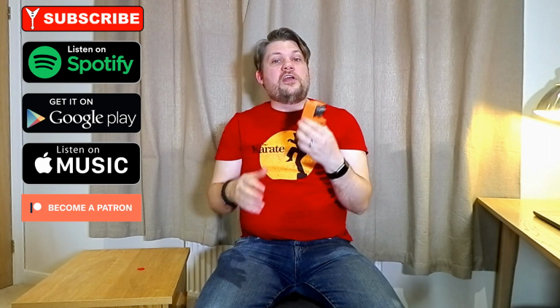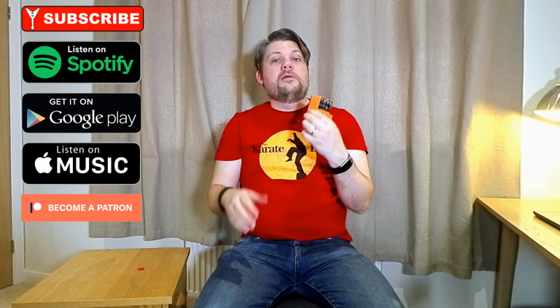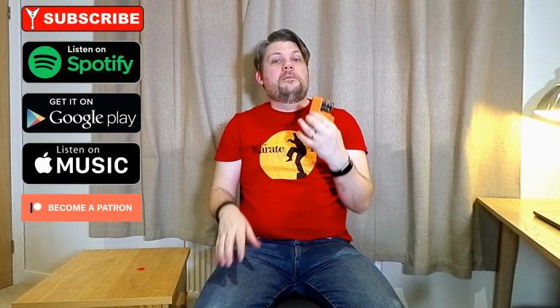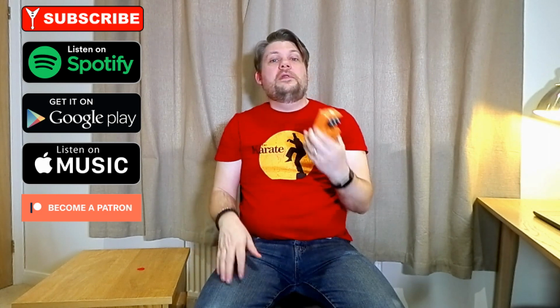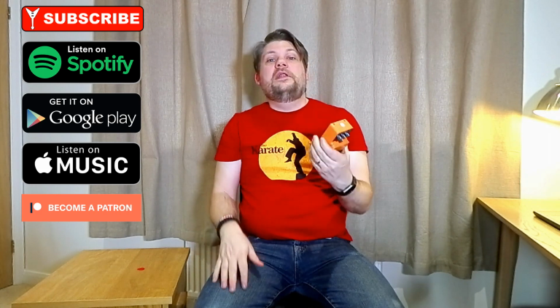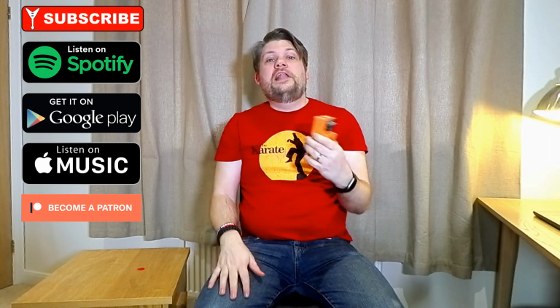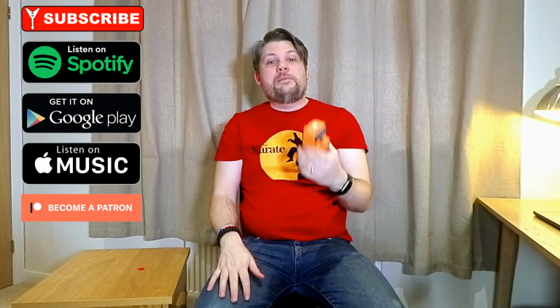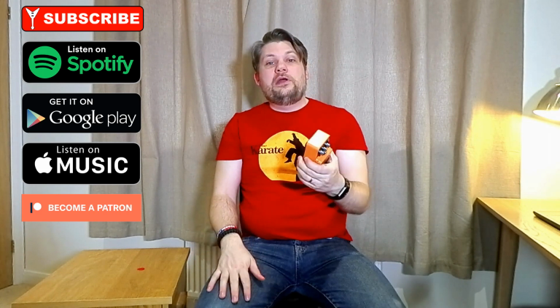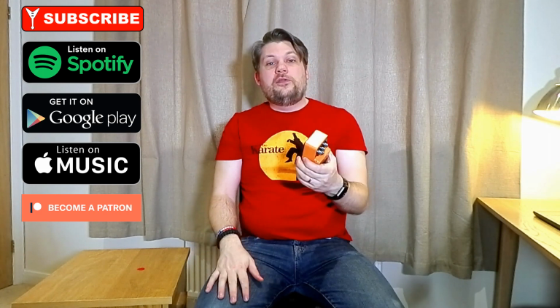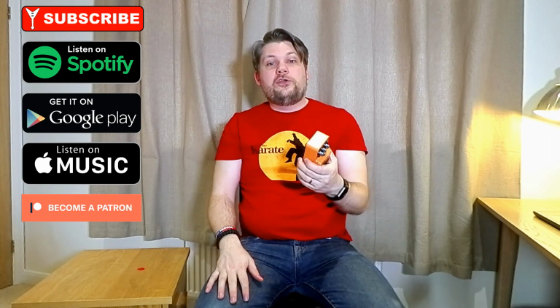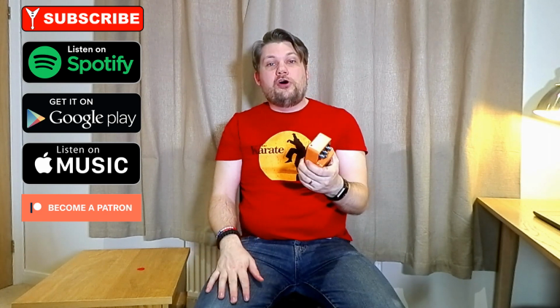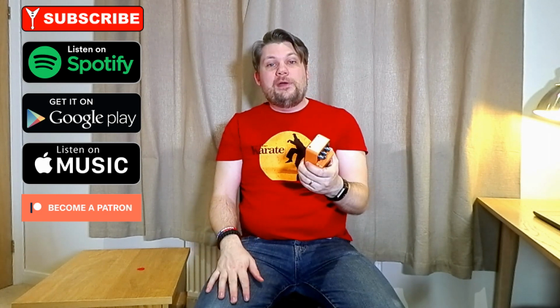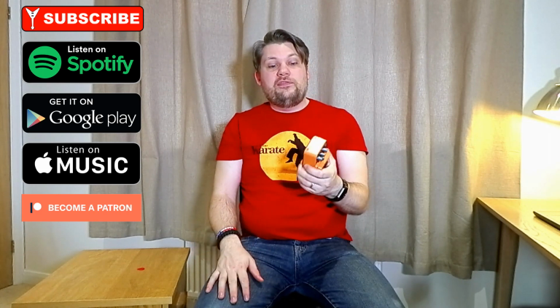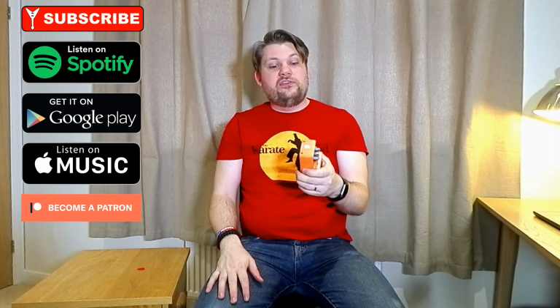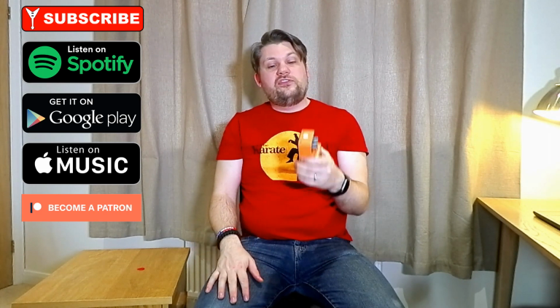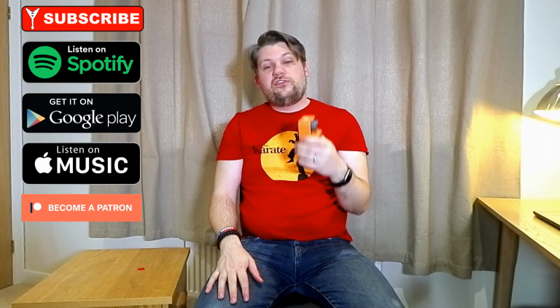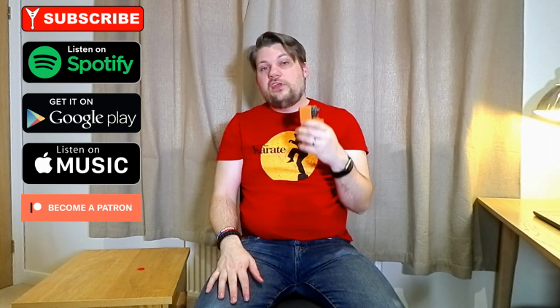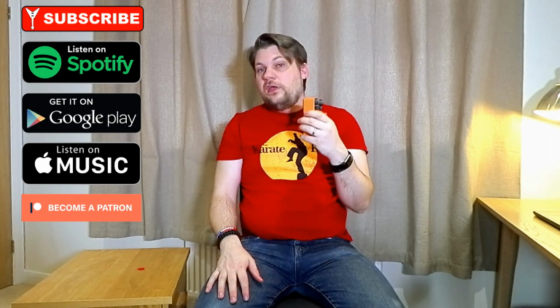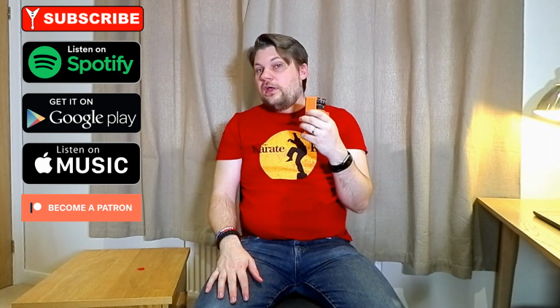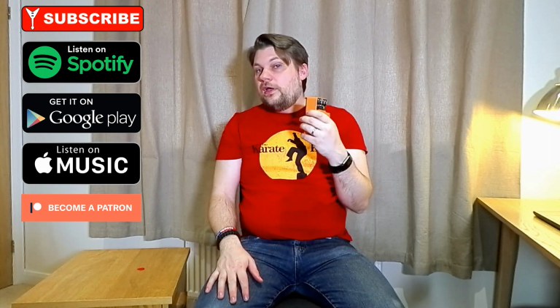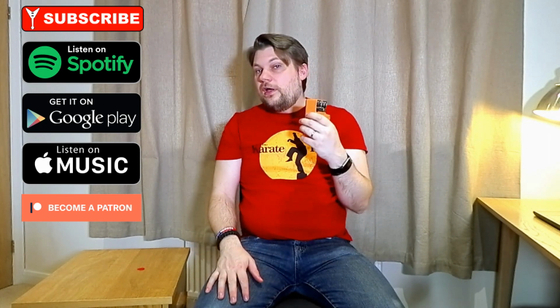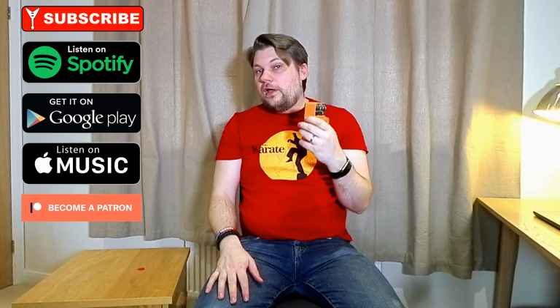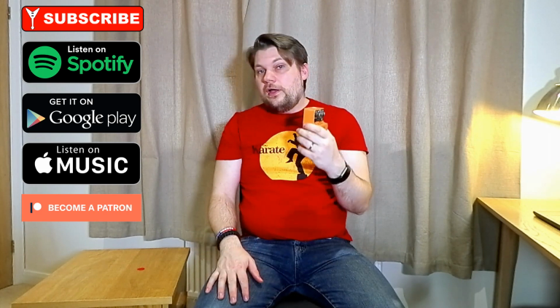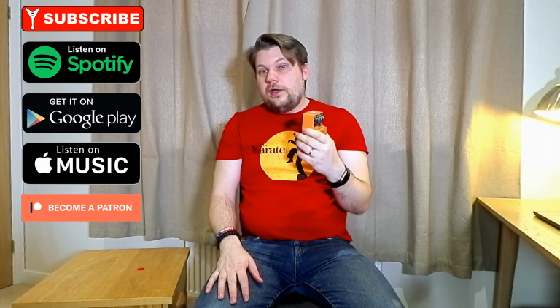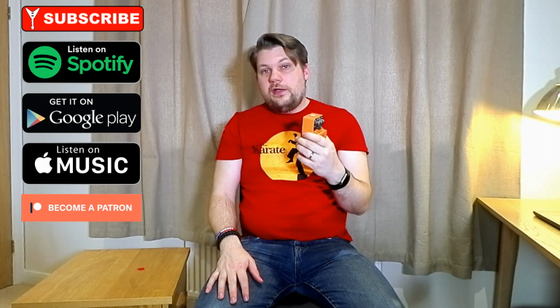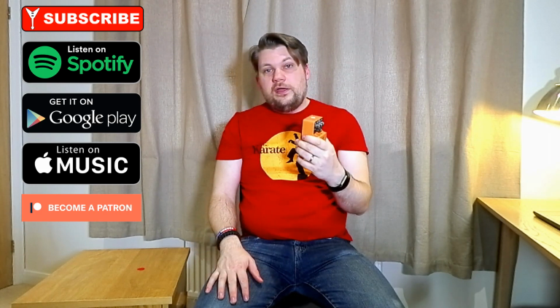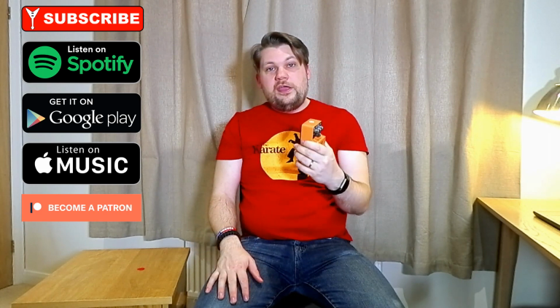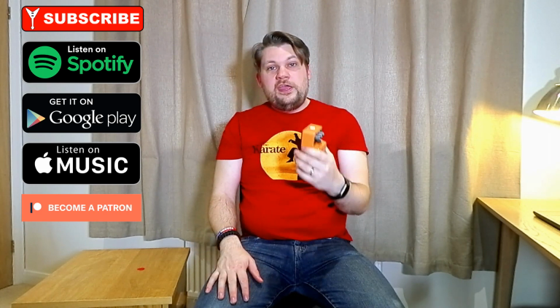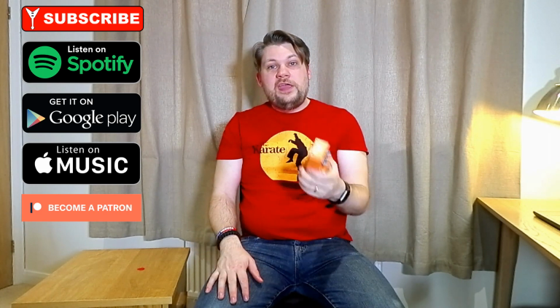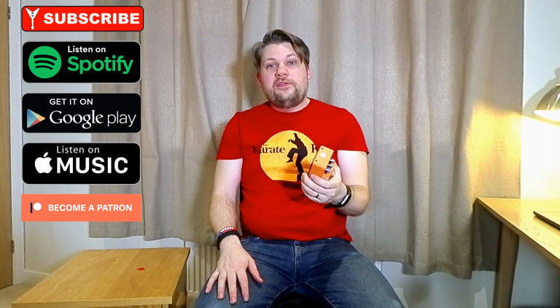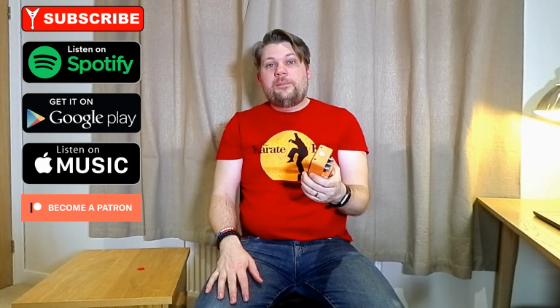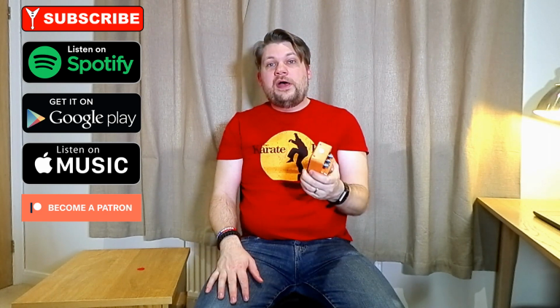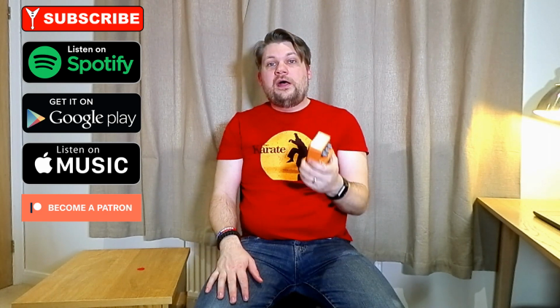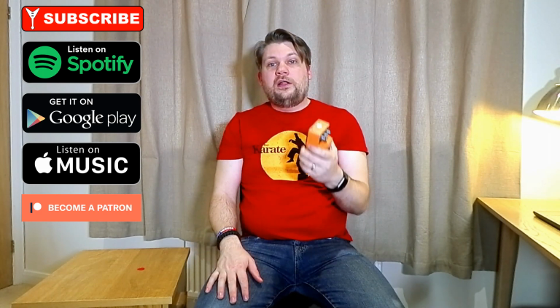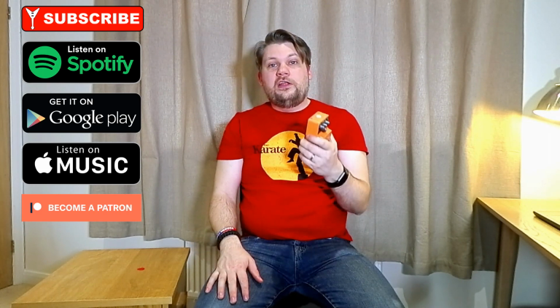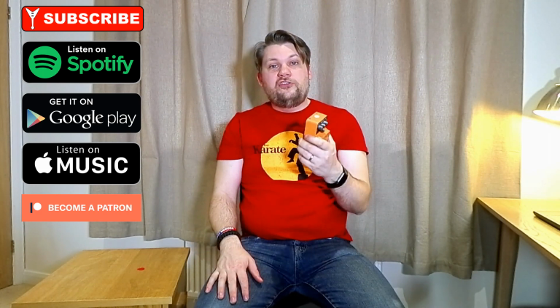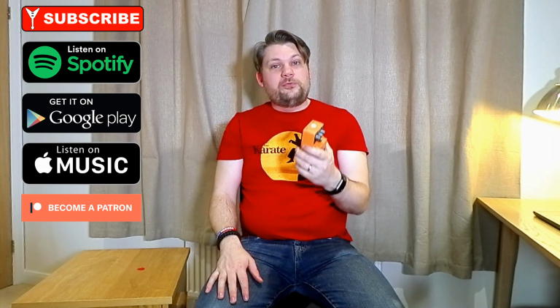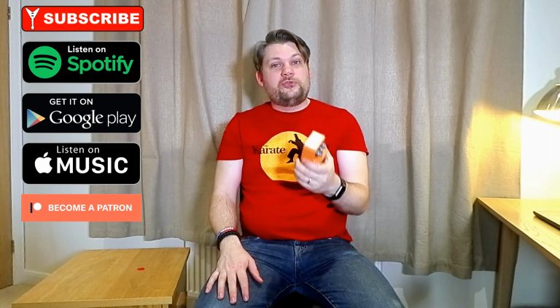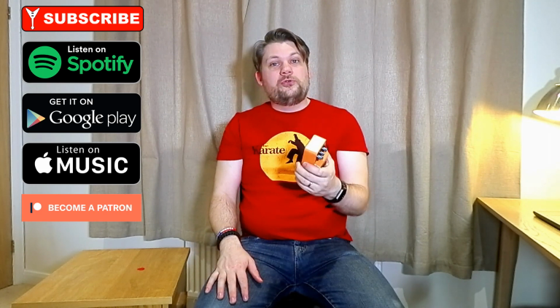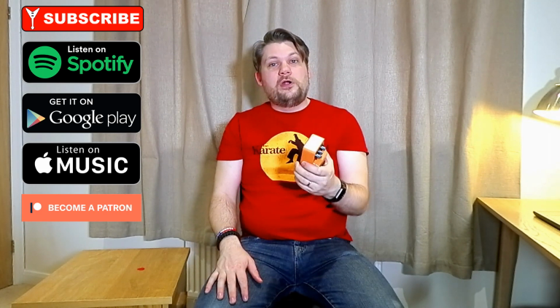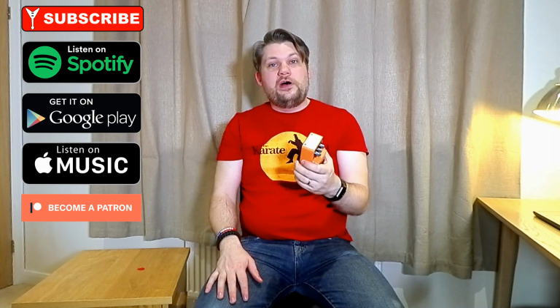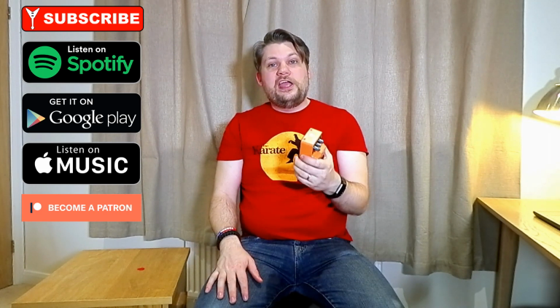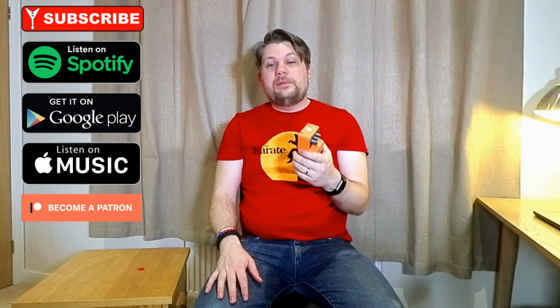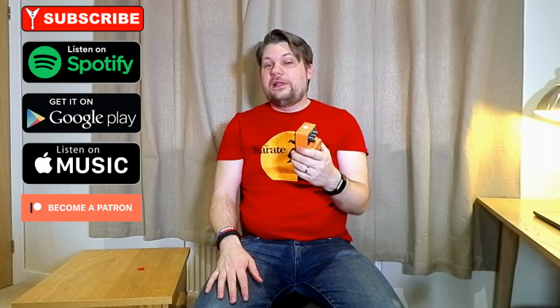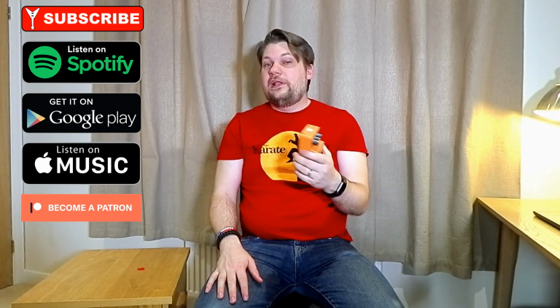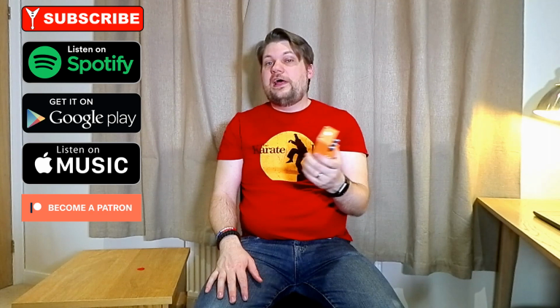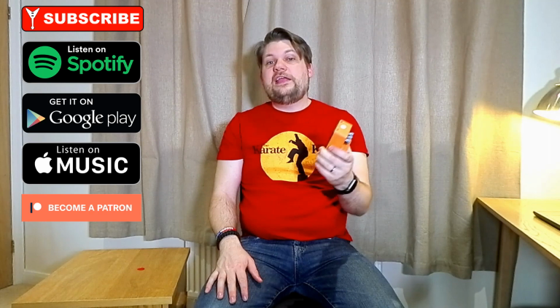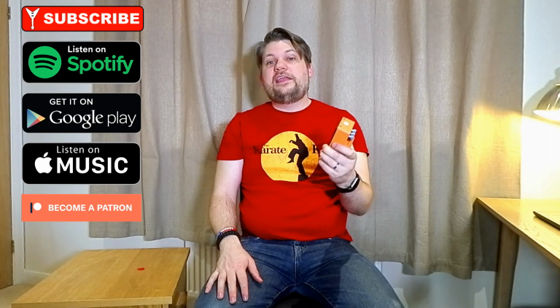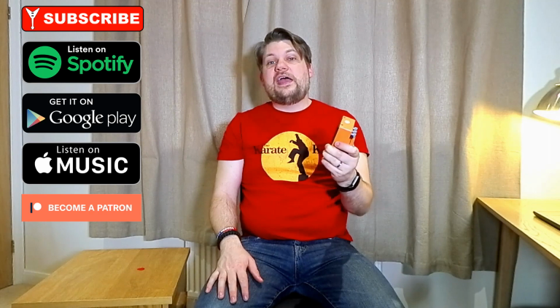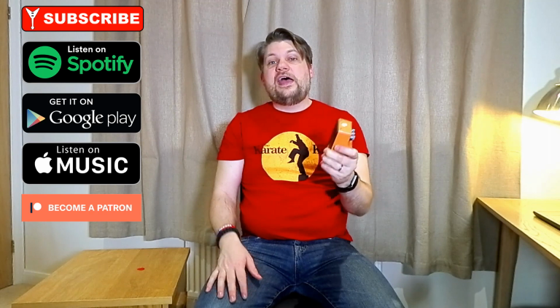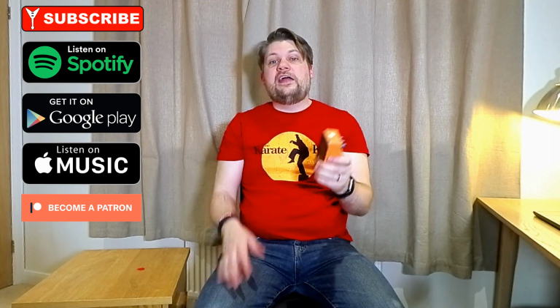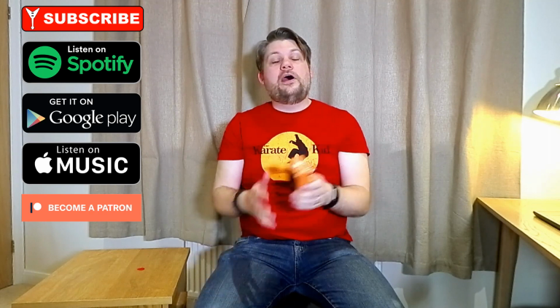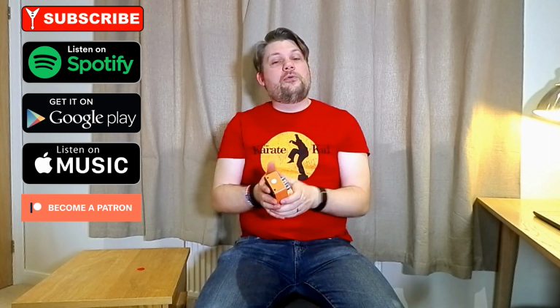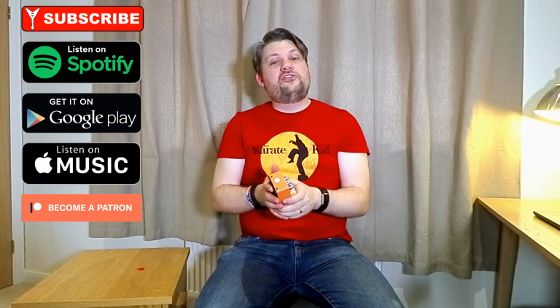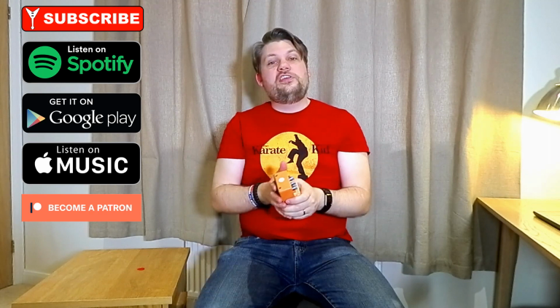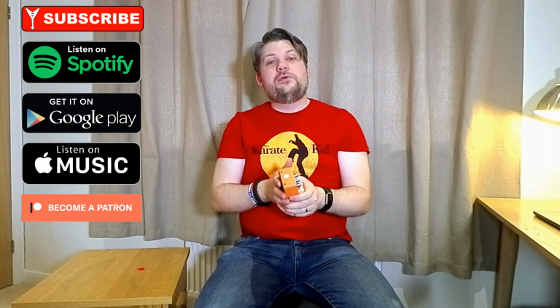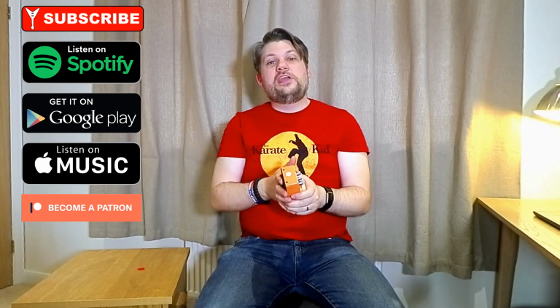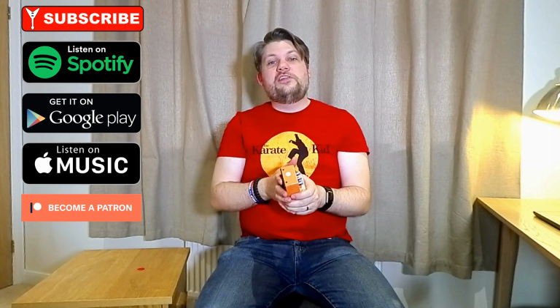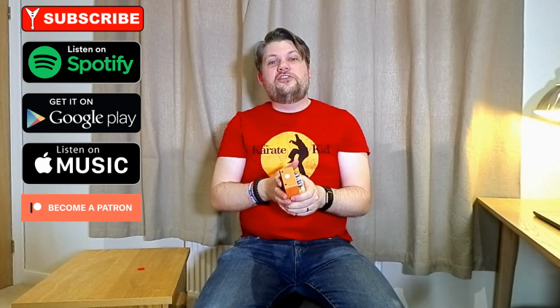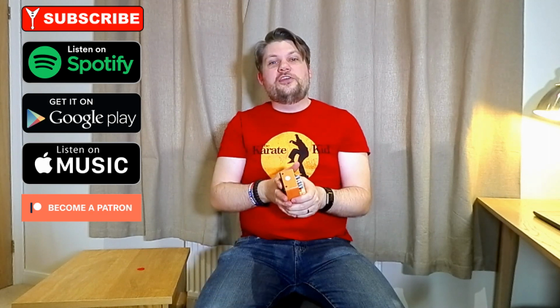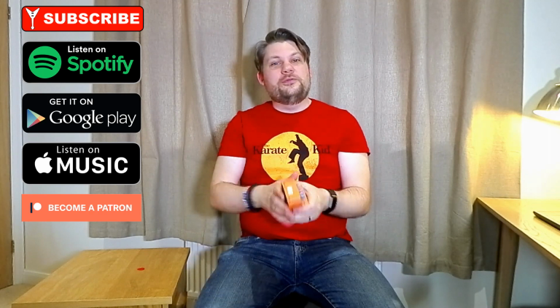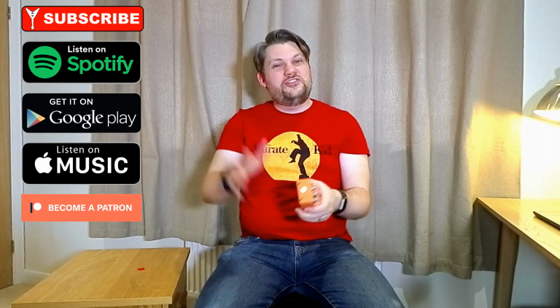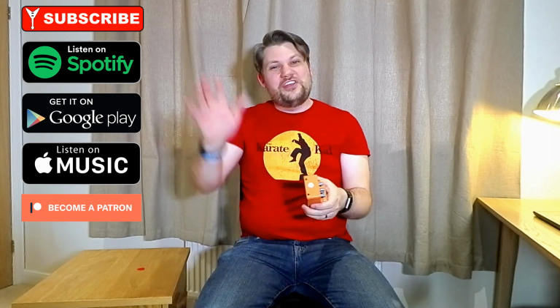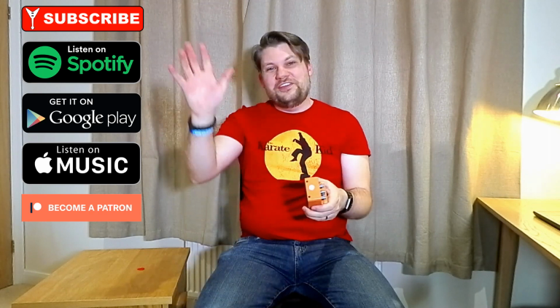Let me know in the comments, hit the bell, subscribe, like, and I'll see you again soon. Cheers.